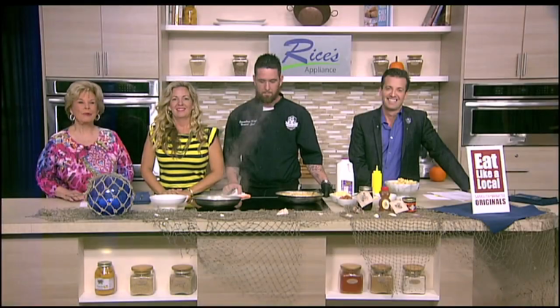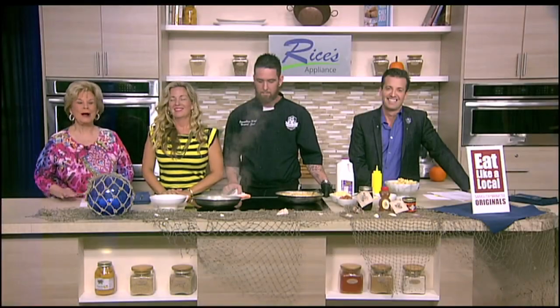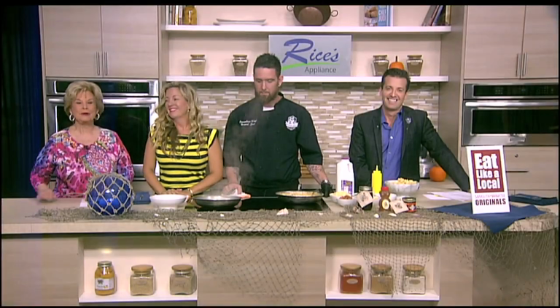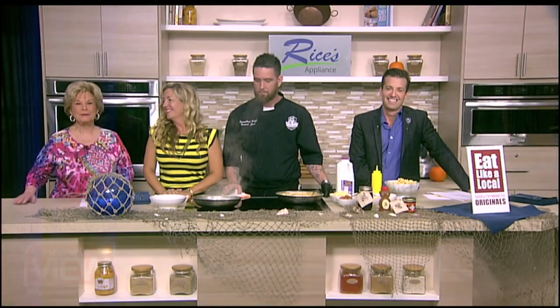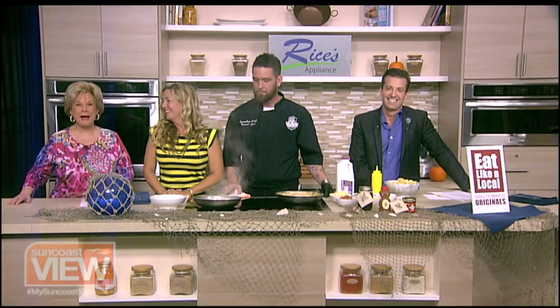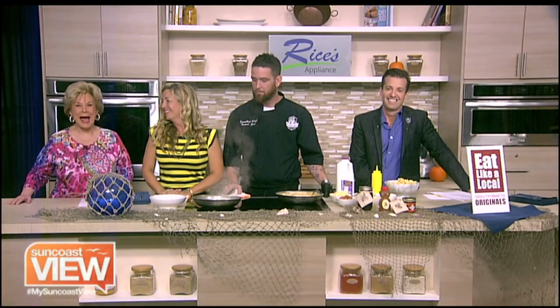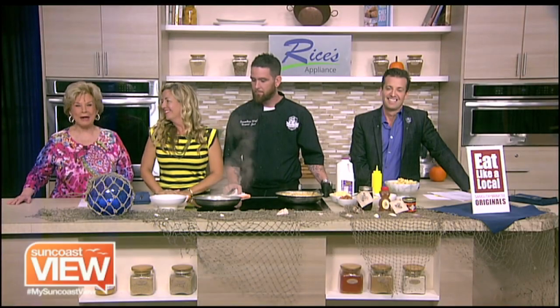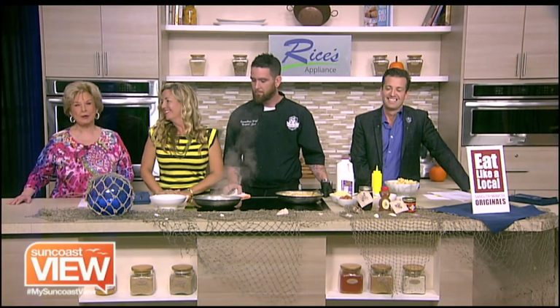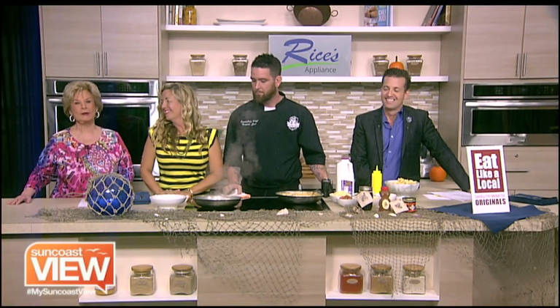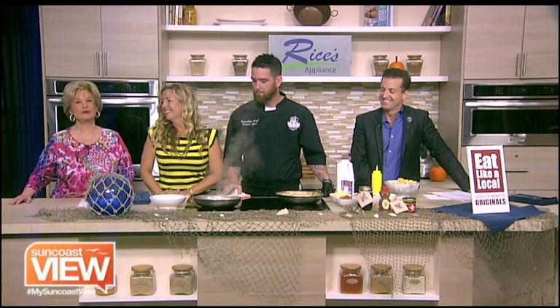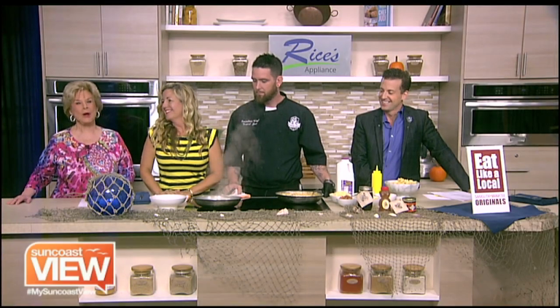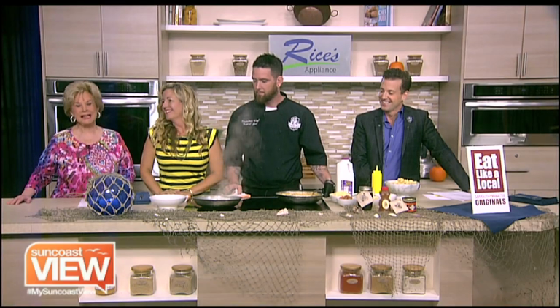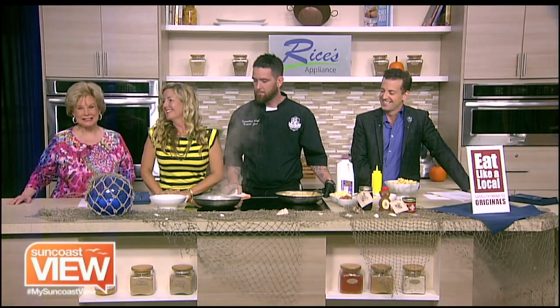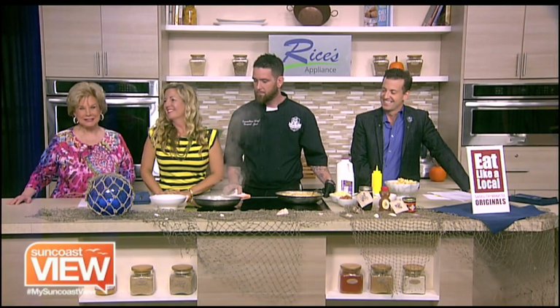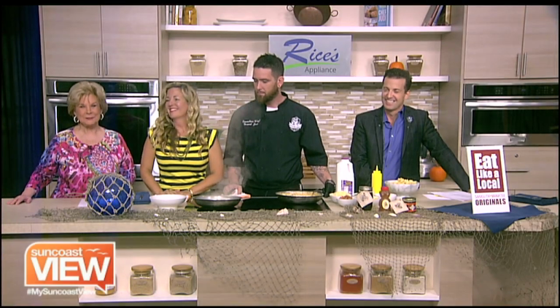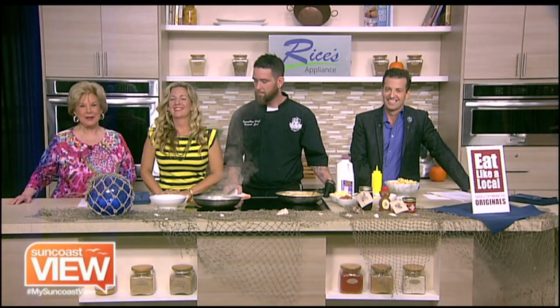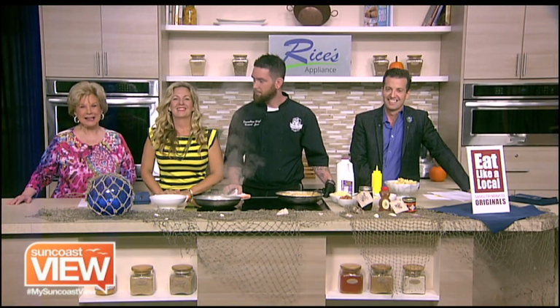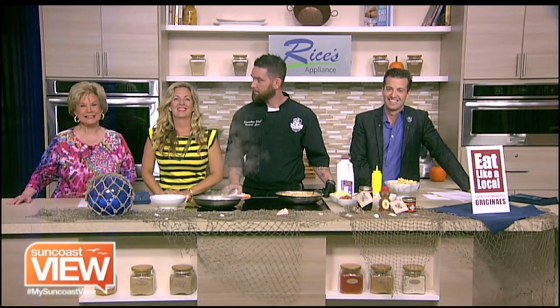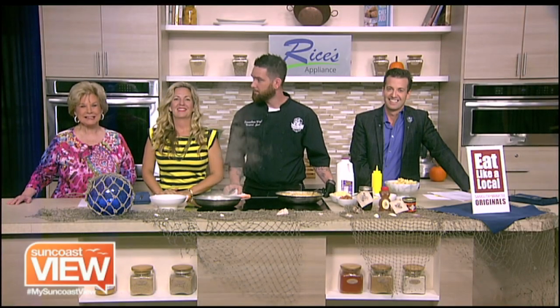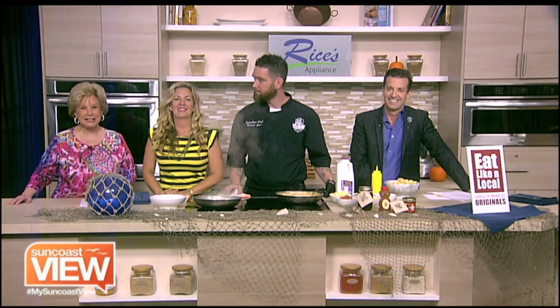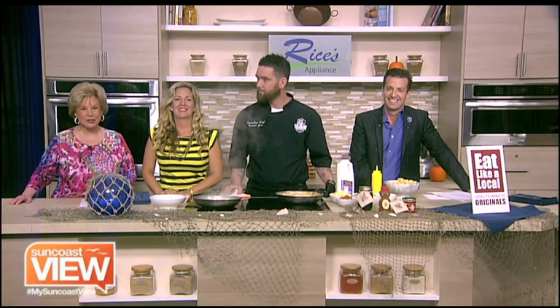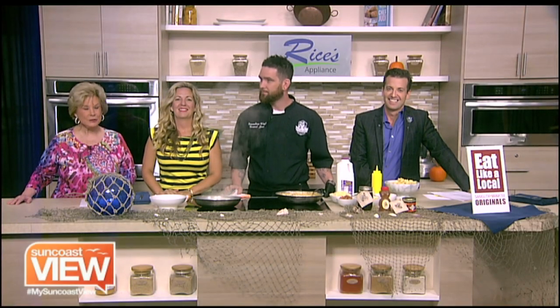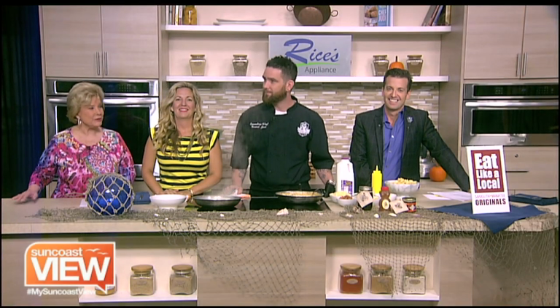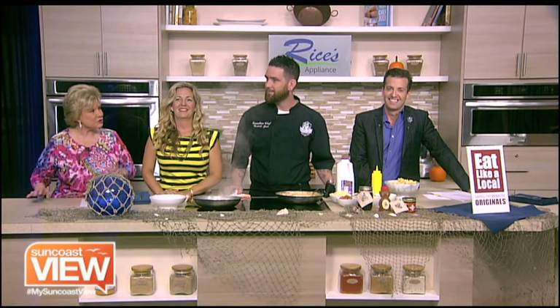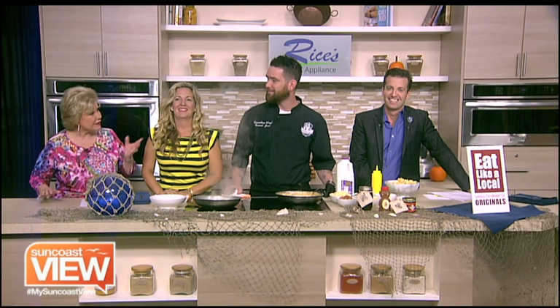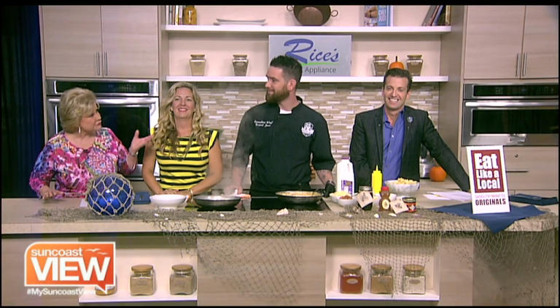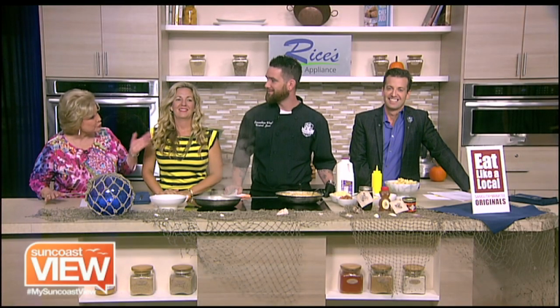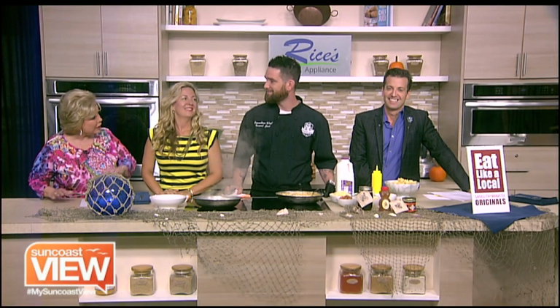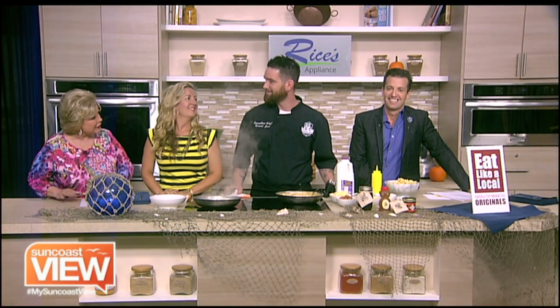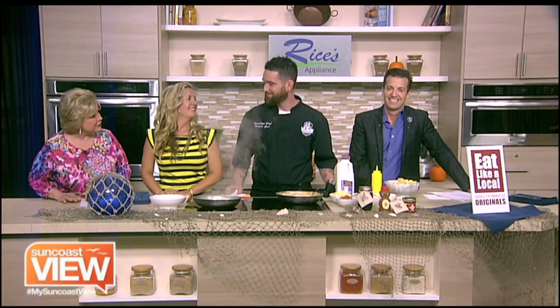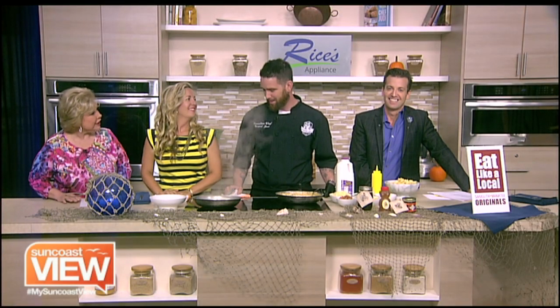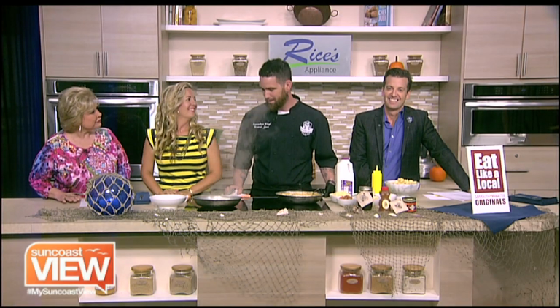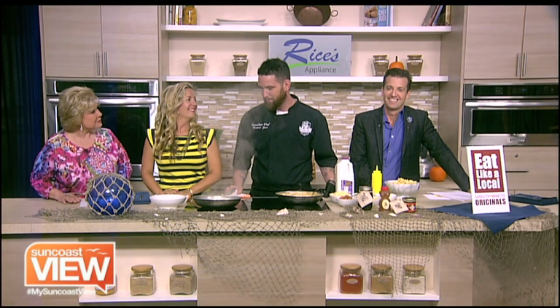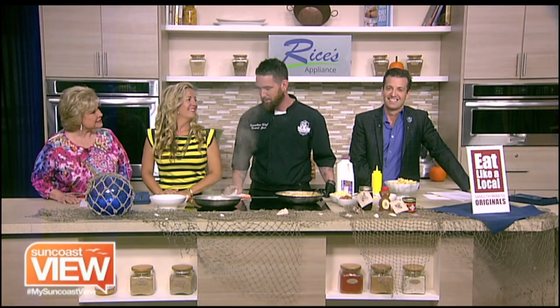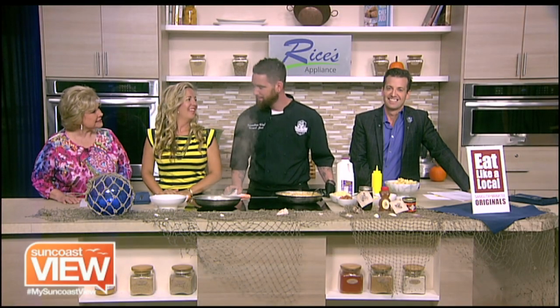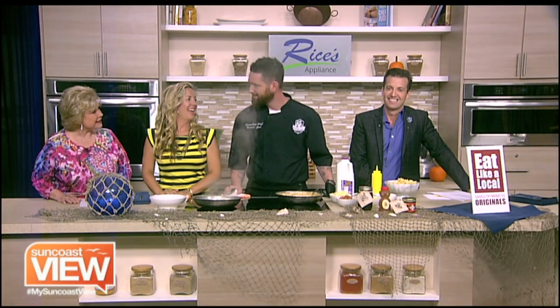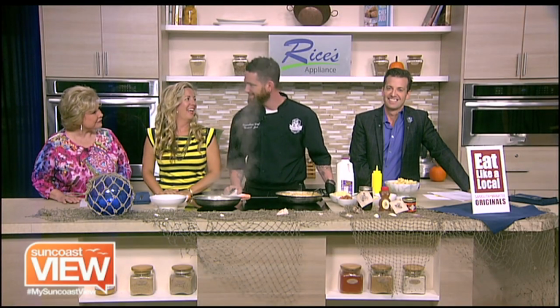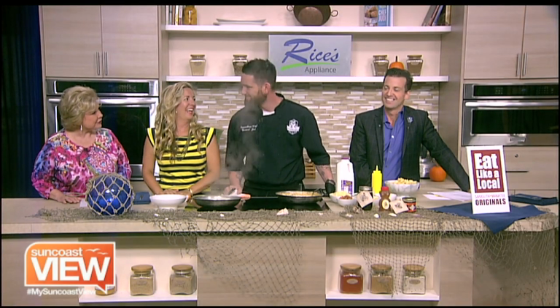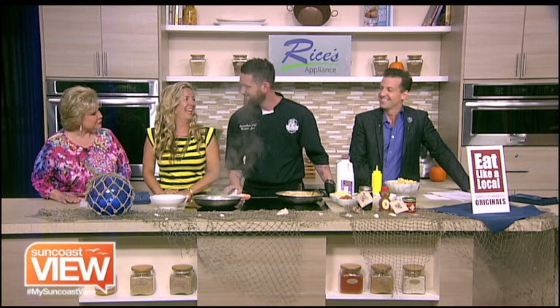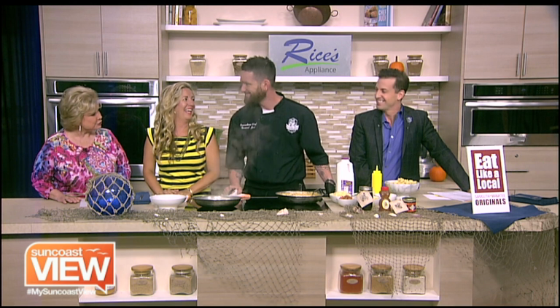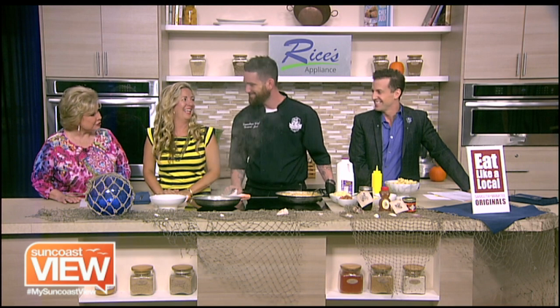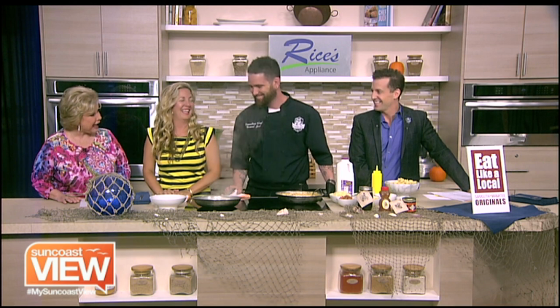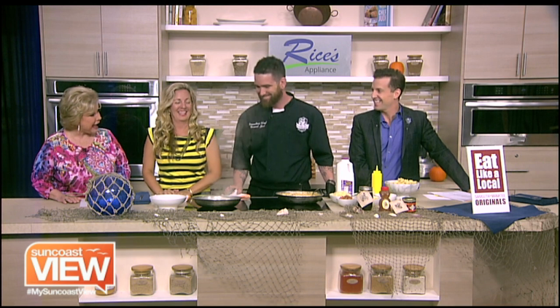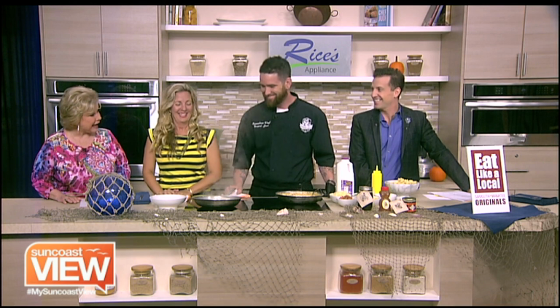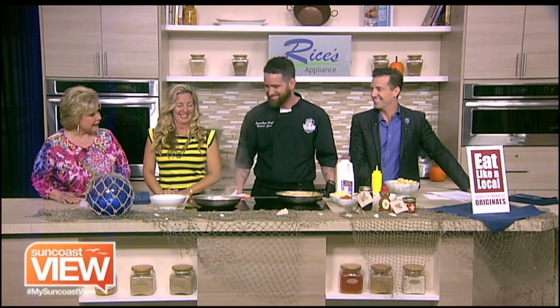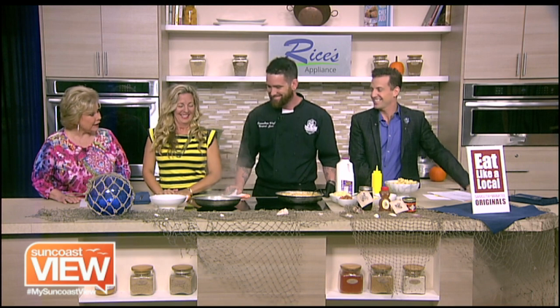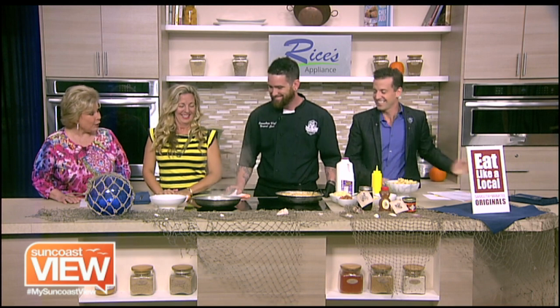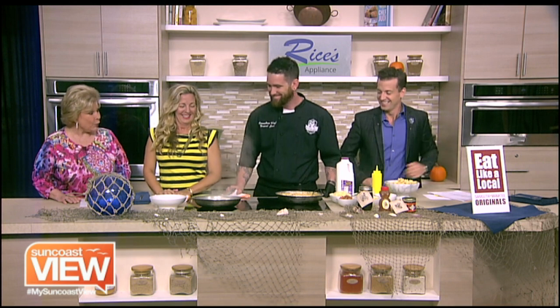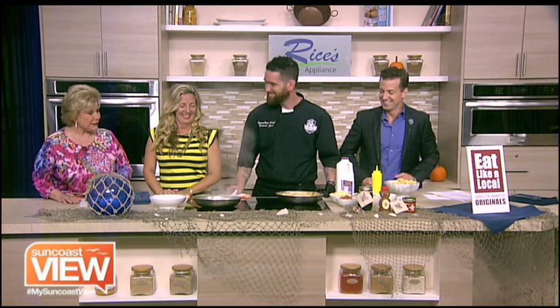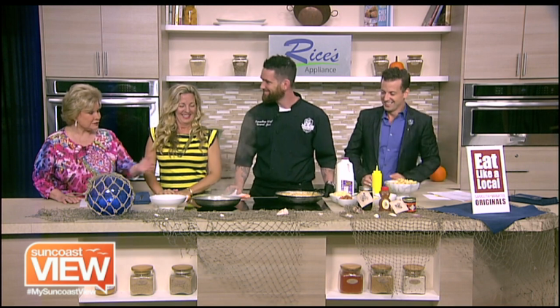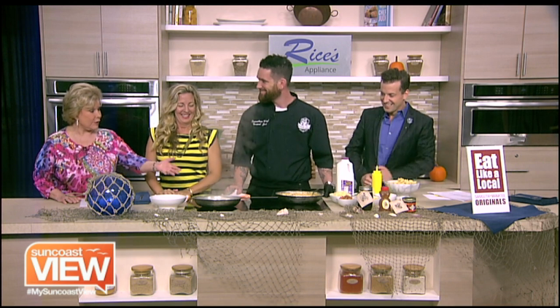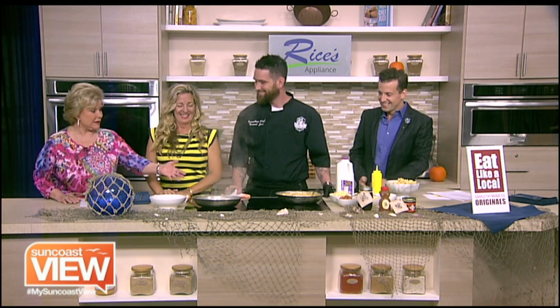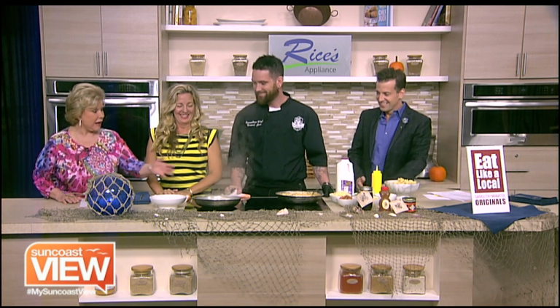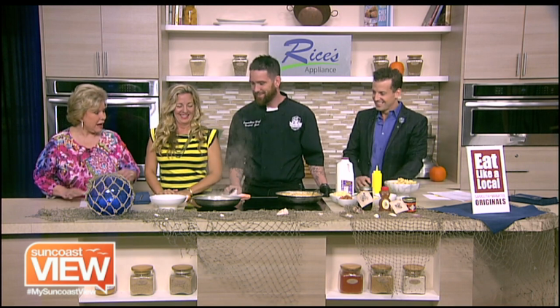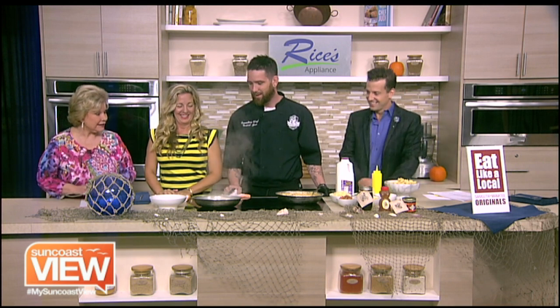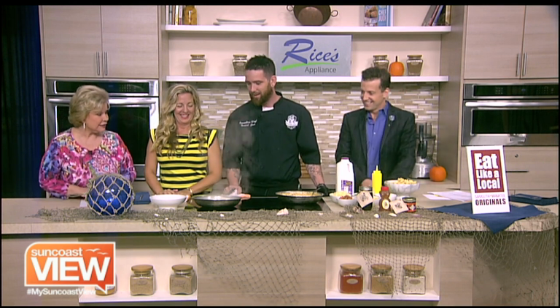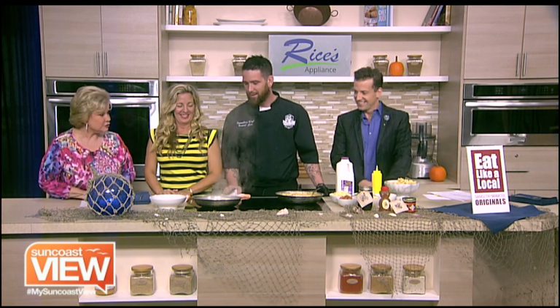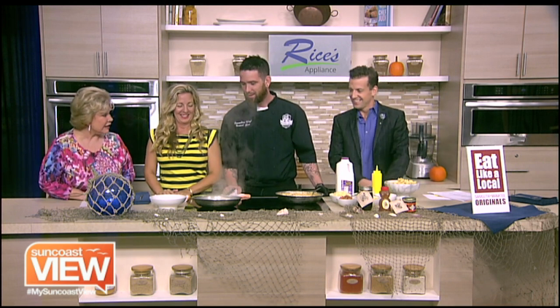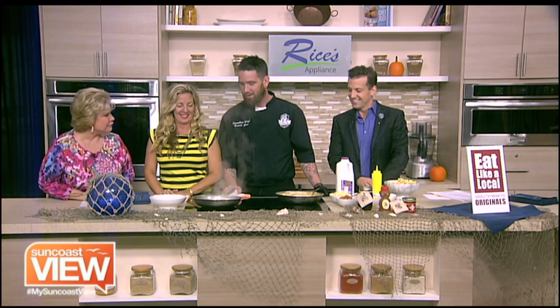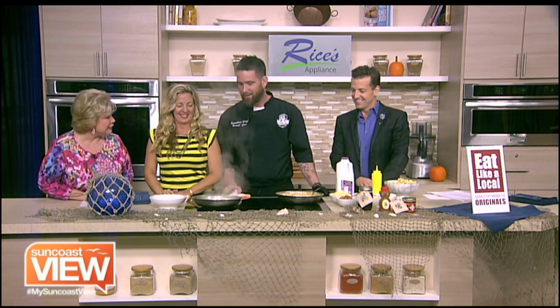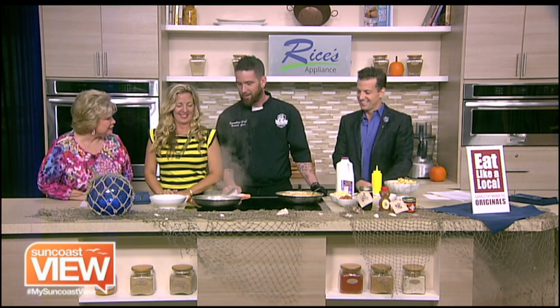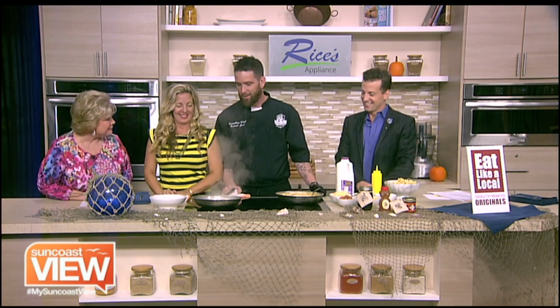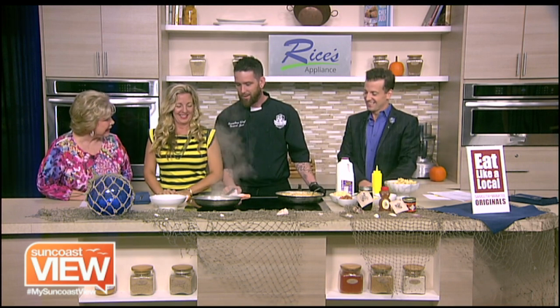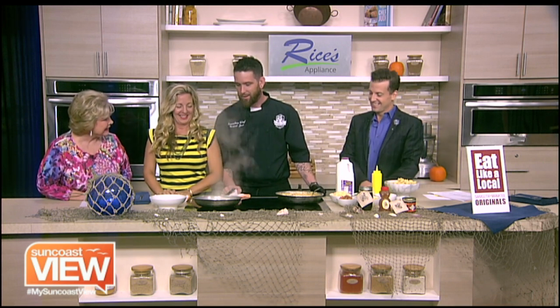Welcome back. We're in Rice's Appliance Kitchen with Chef Gerard from the Seafood Shack. What's going on here, Chef? What are you making?